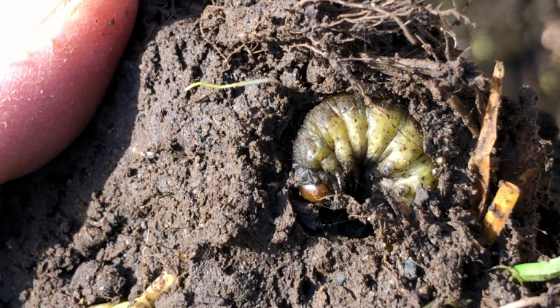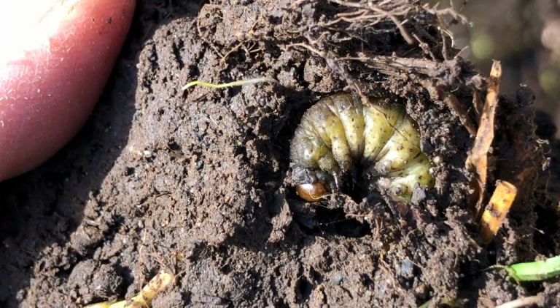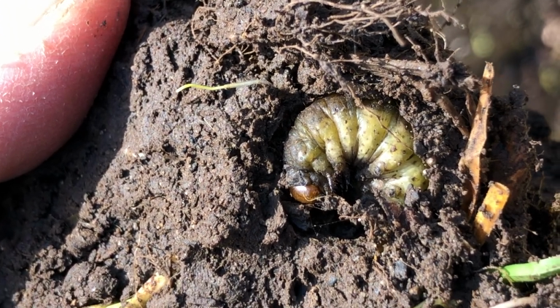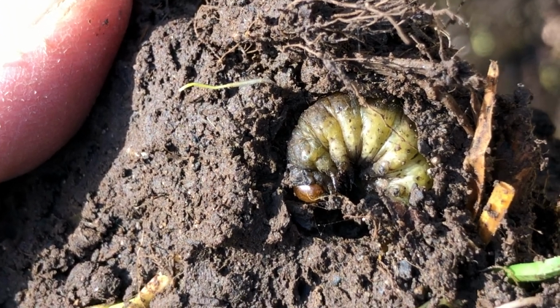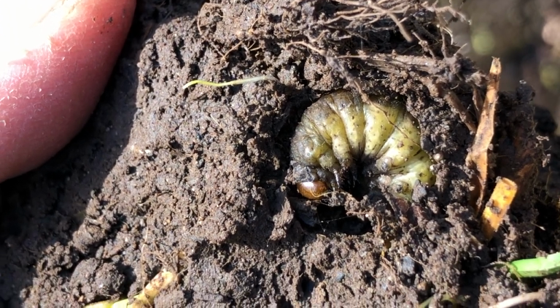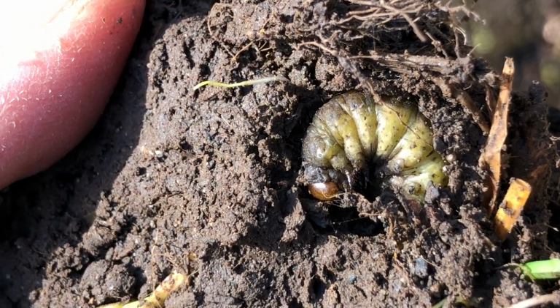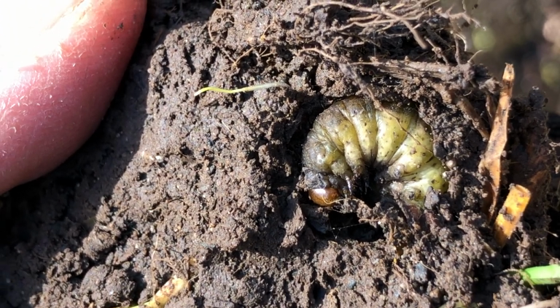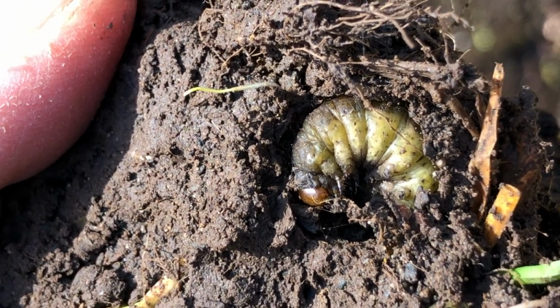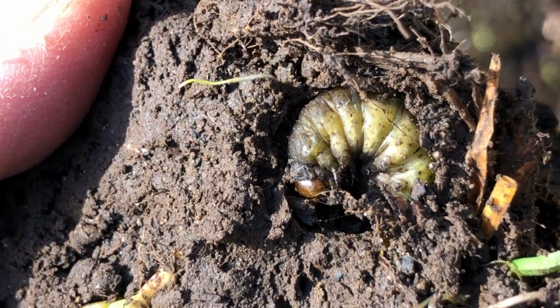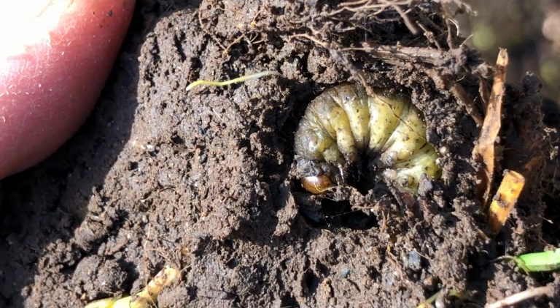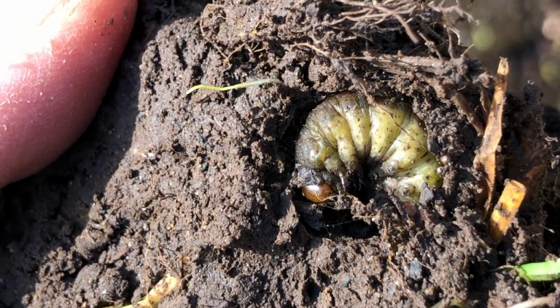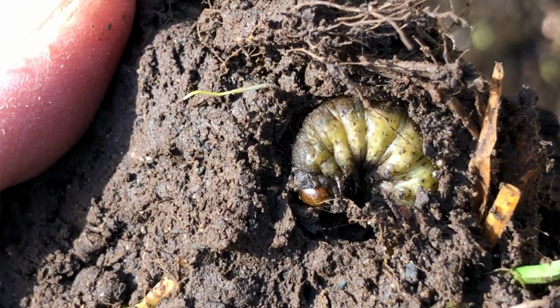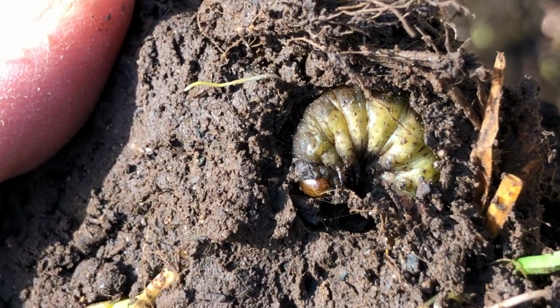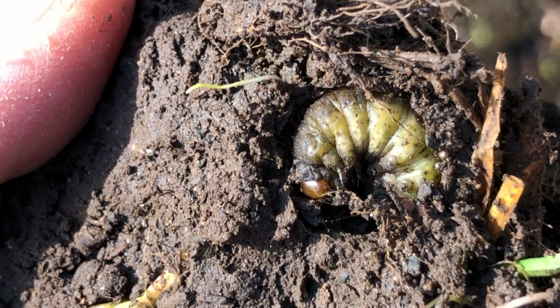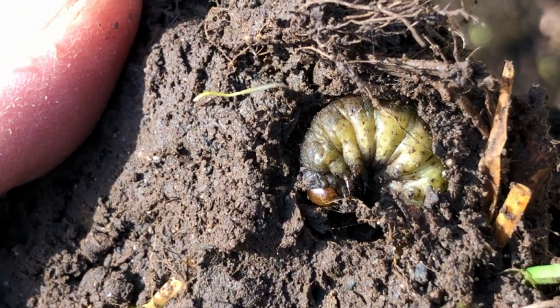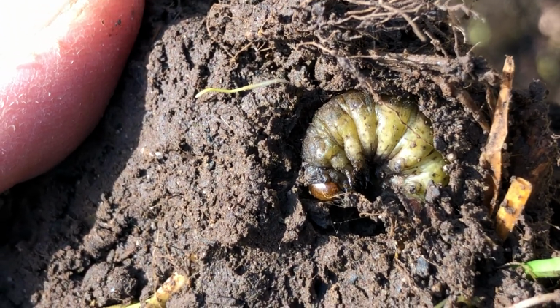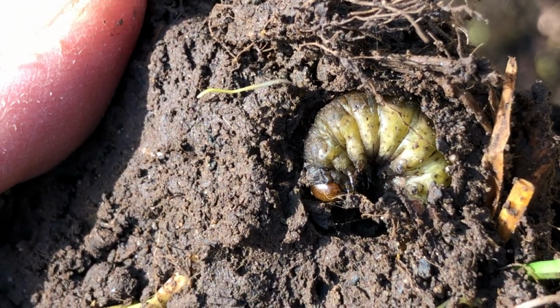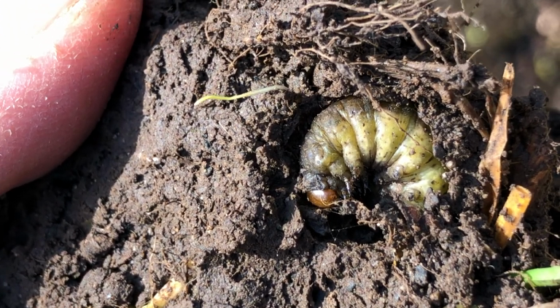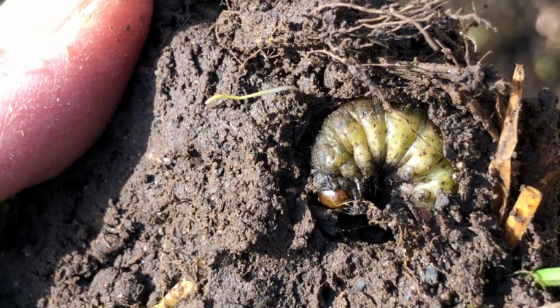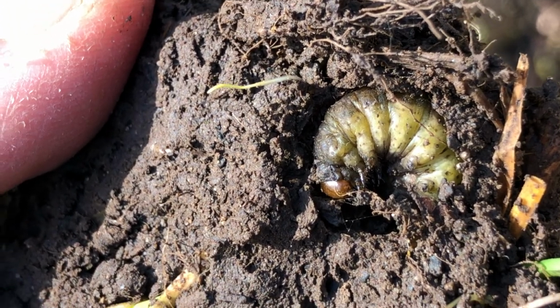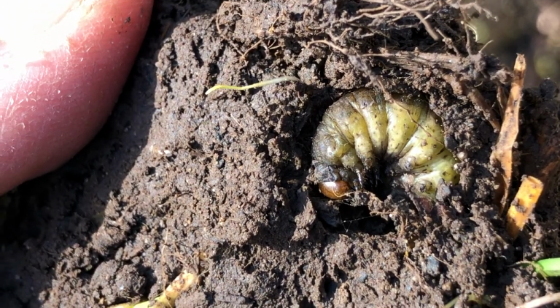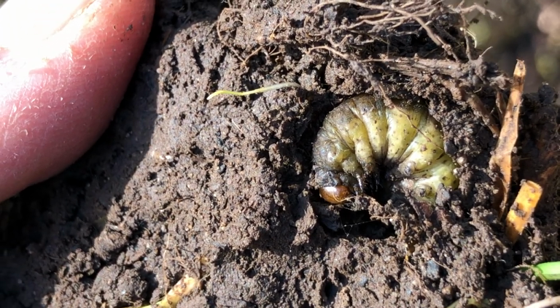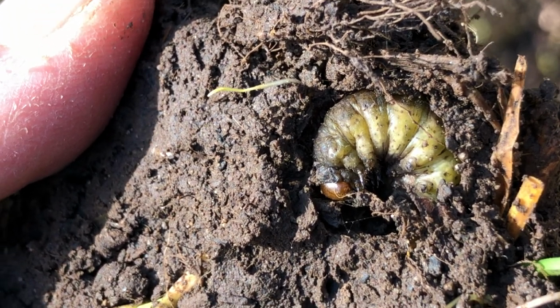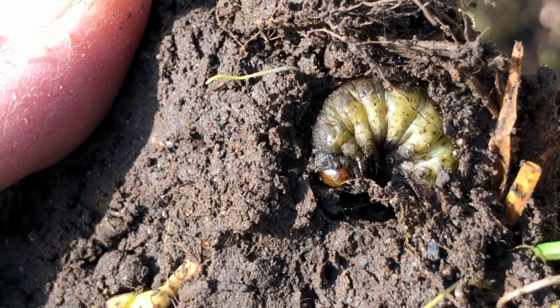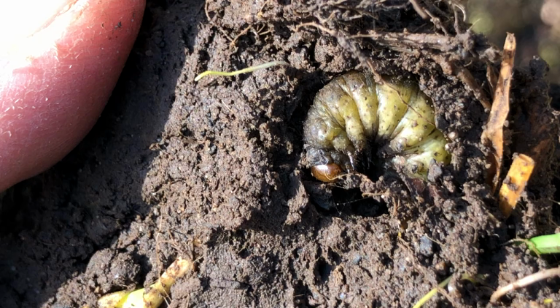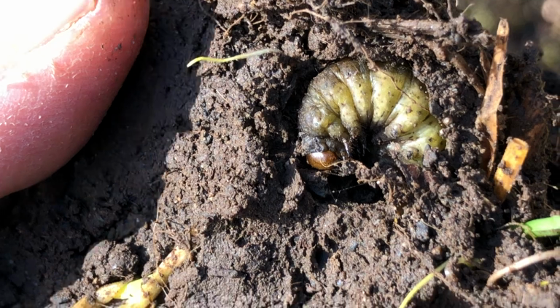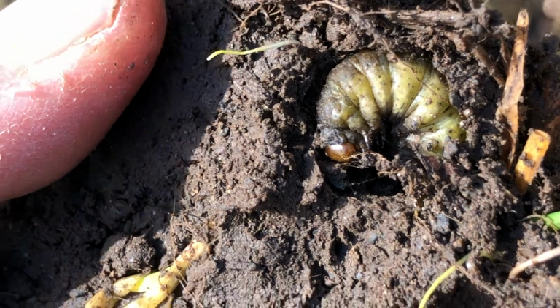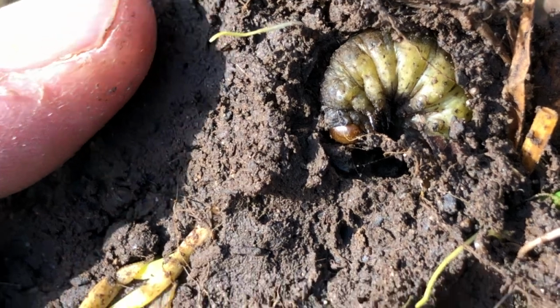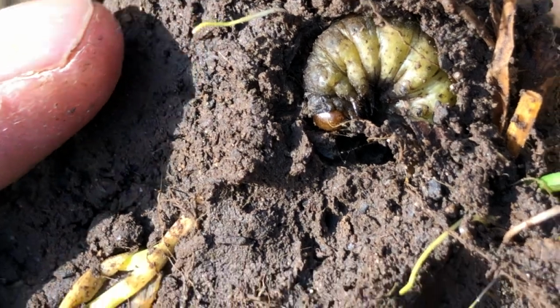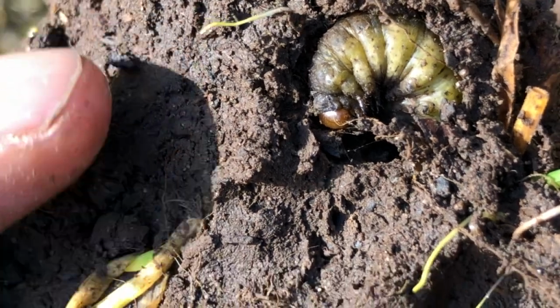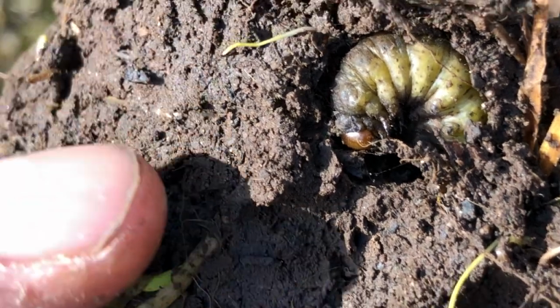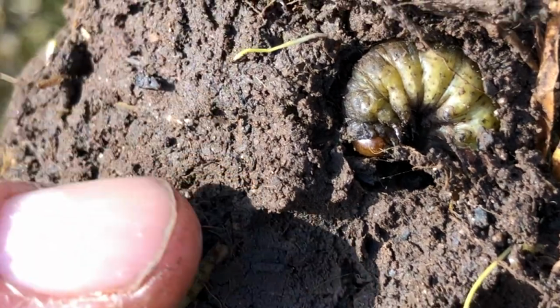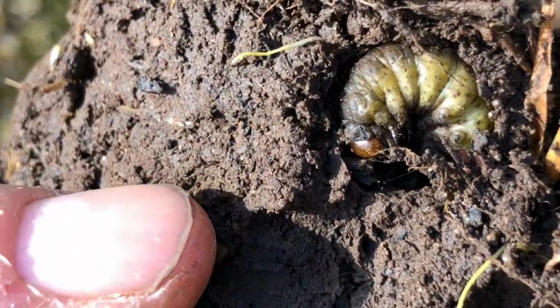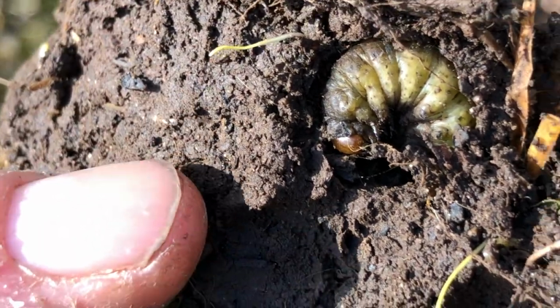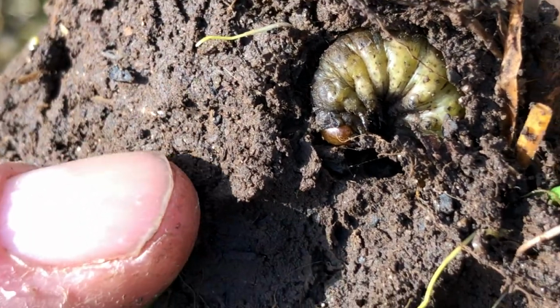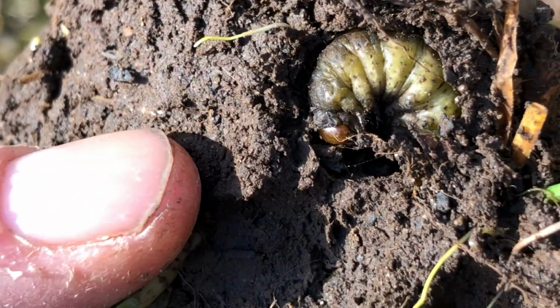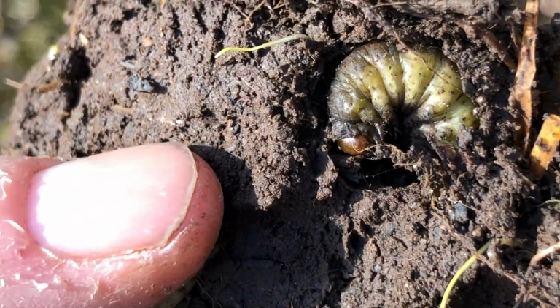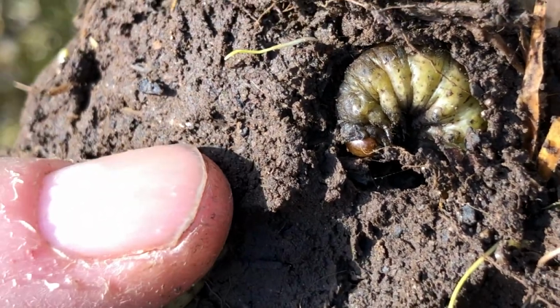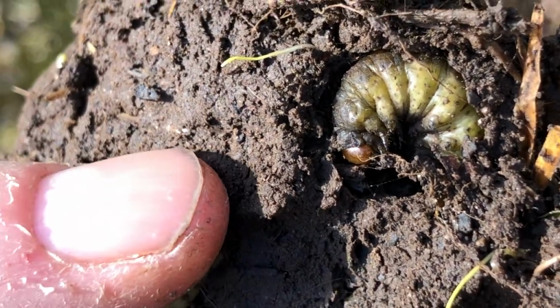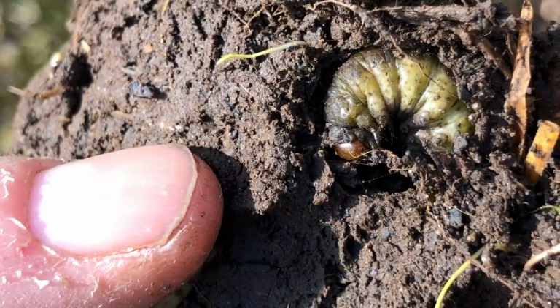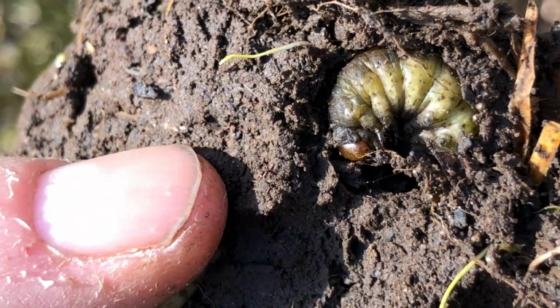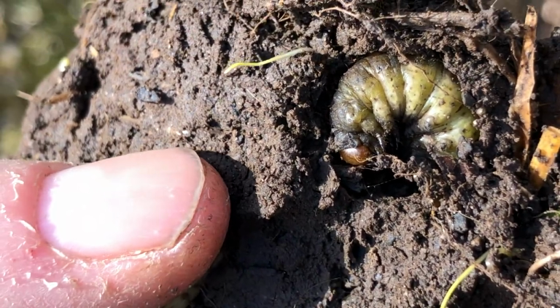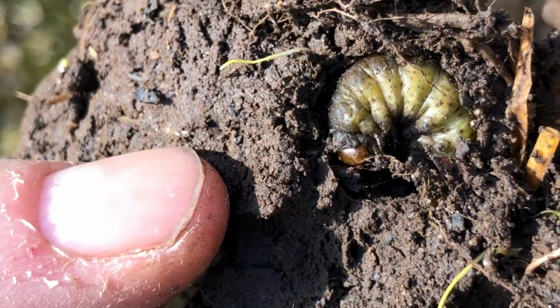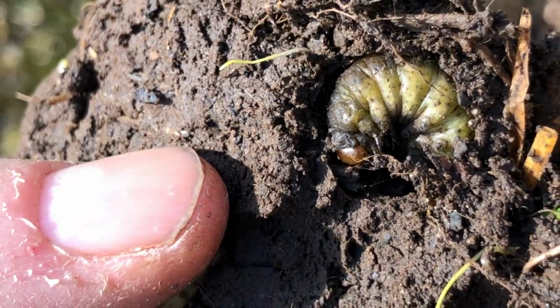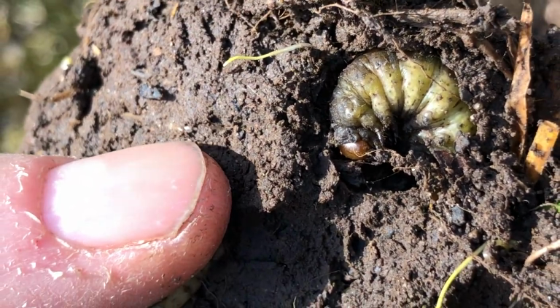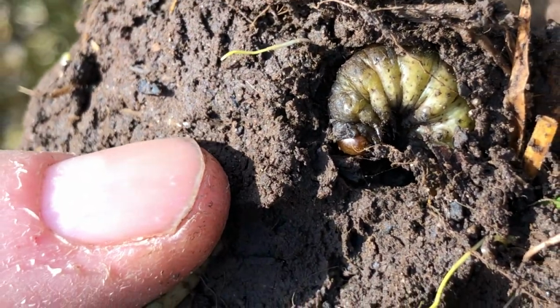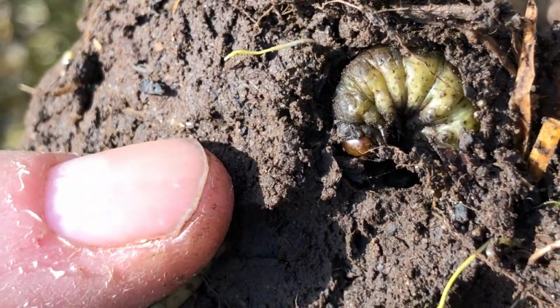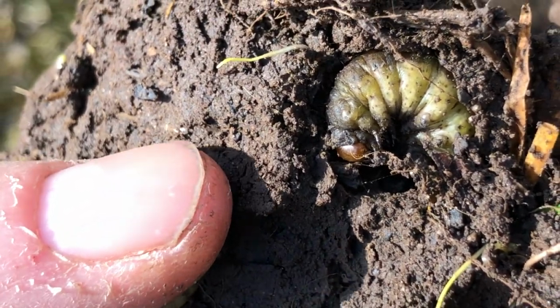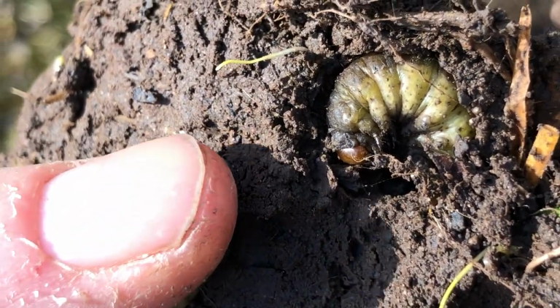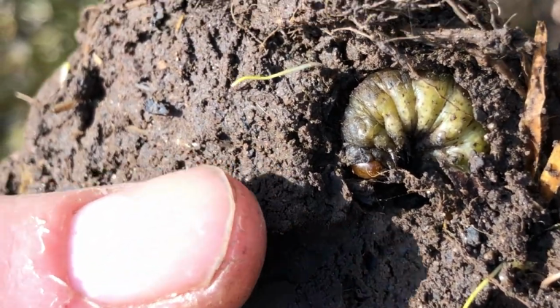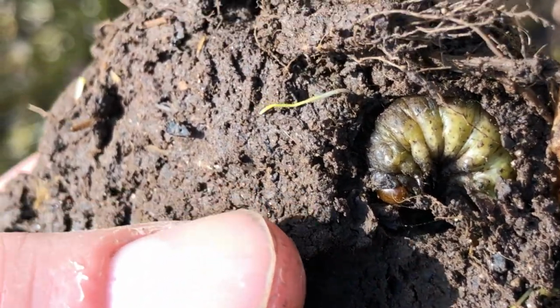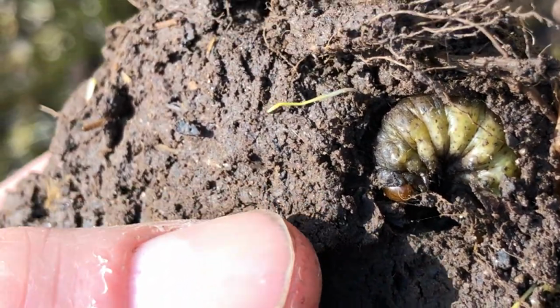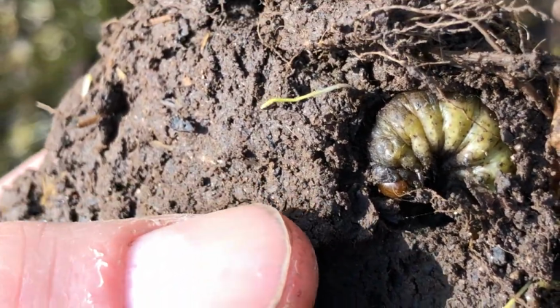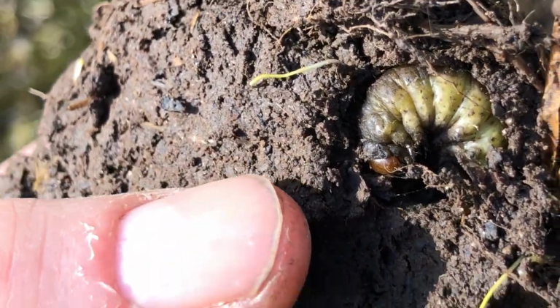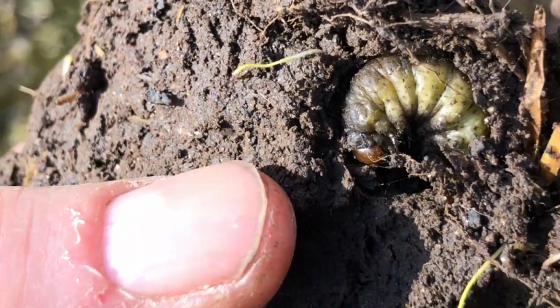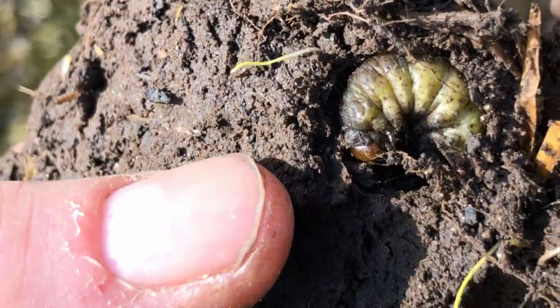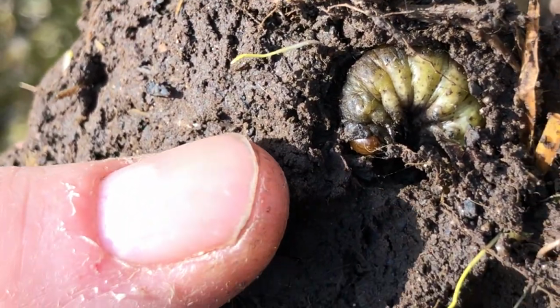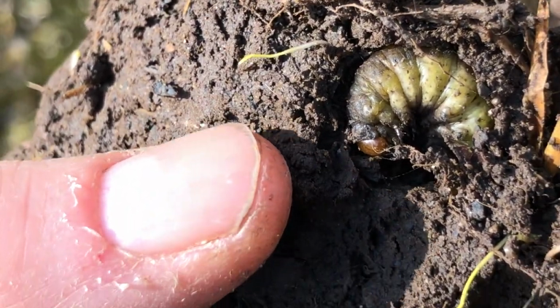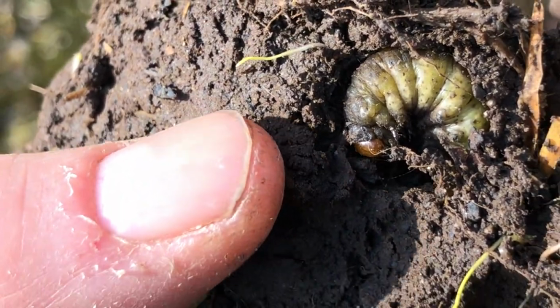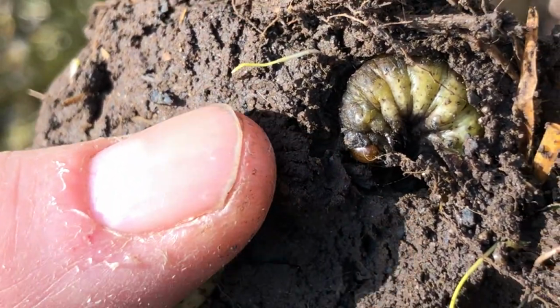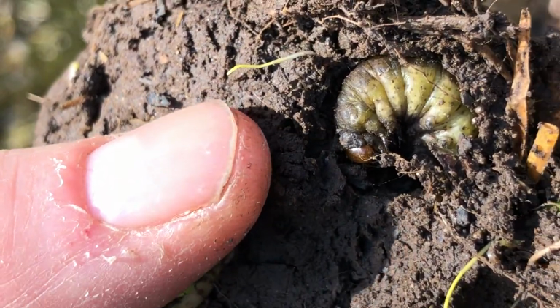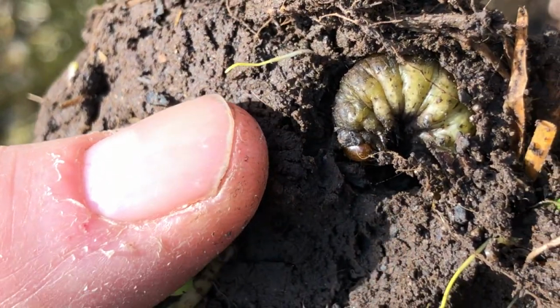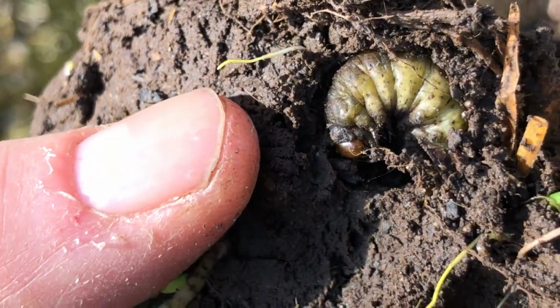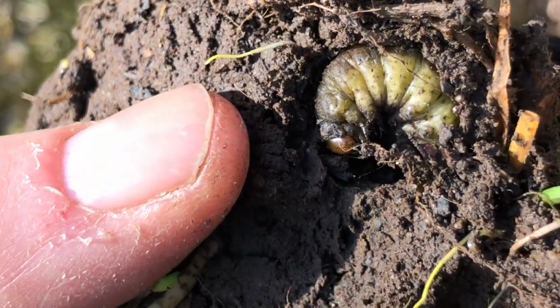It'll probably turn into a dung beetle come spring, so I'm going to have to be very careful with it. But you can see how small it is.